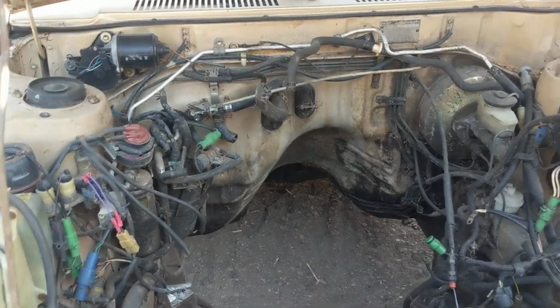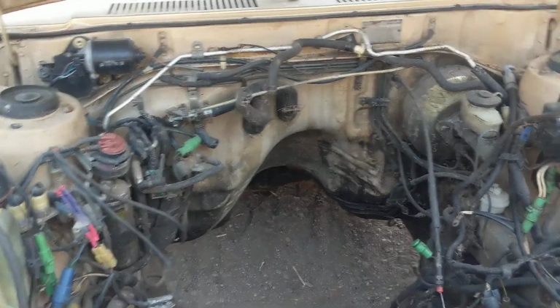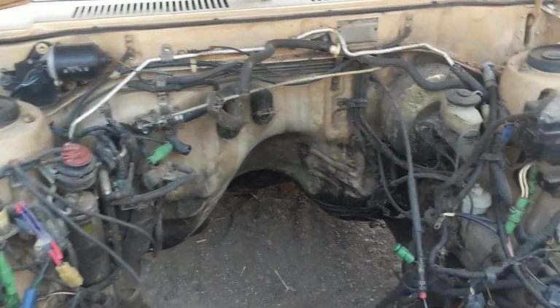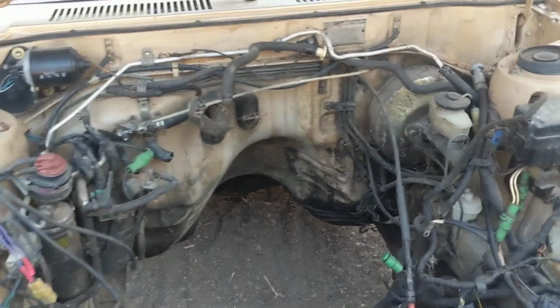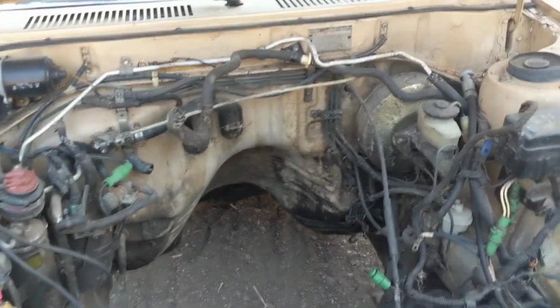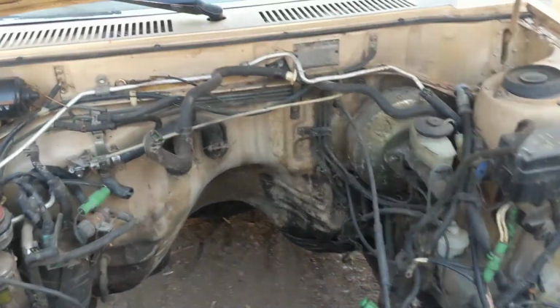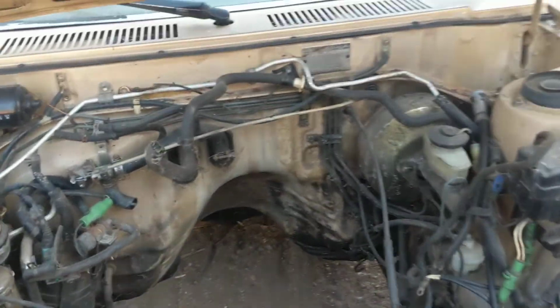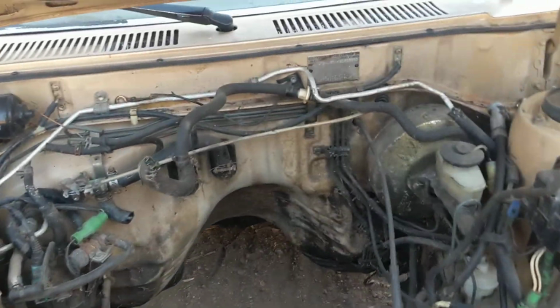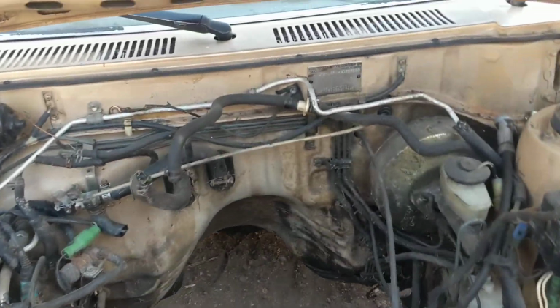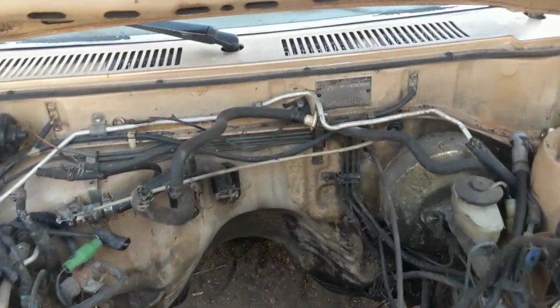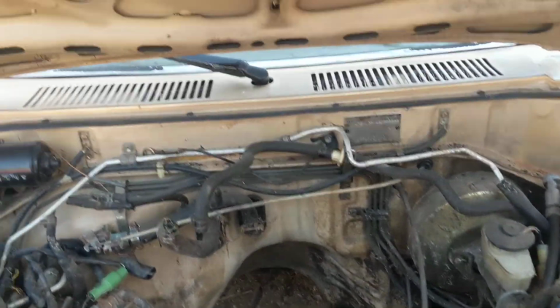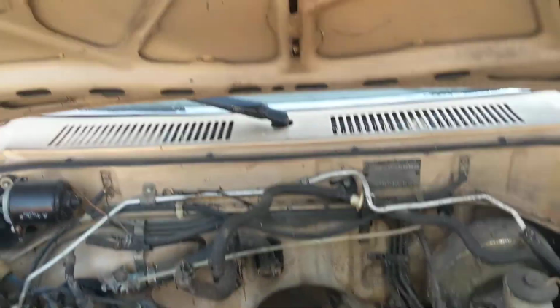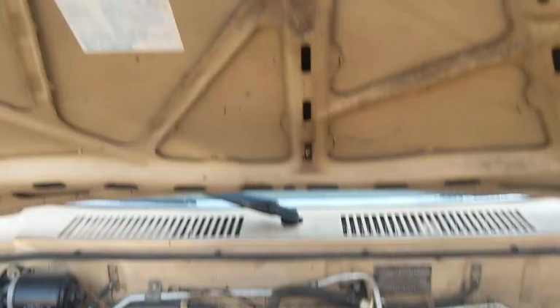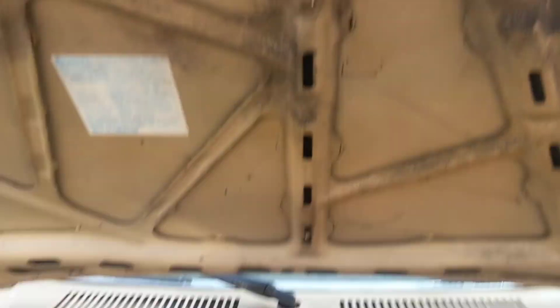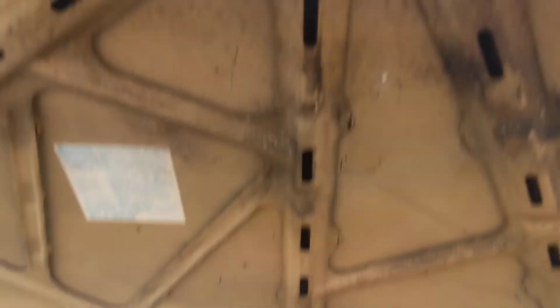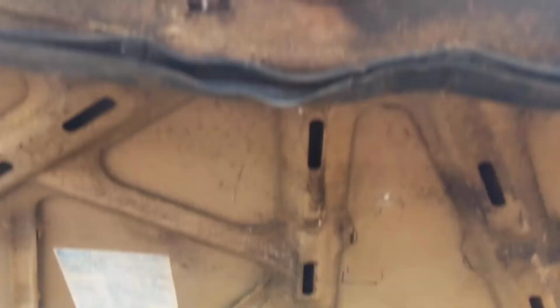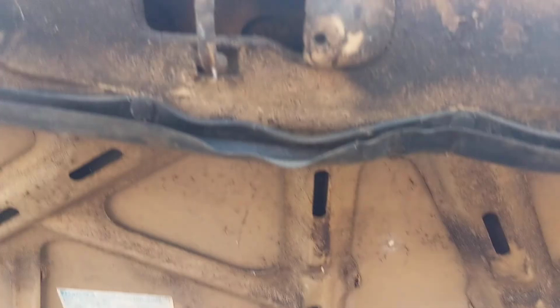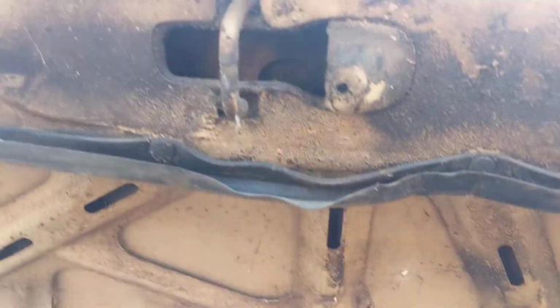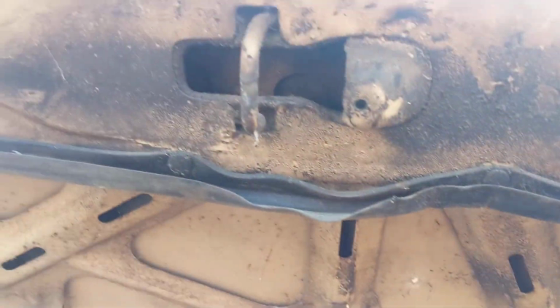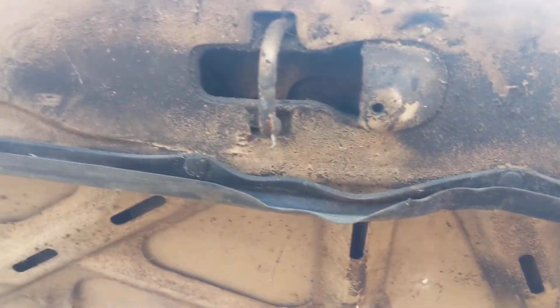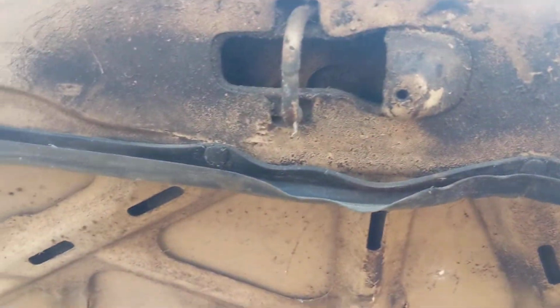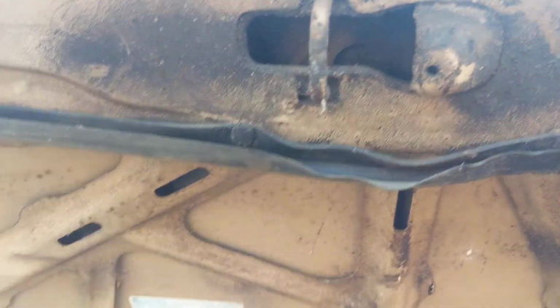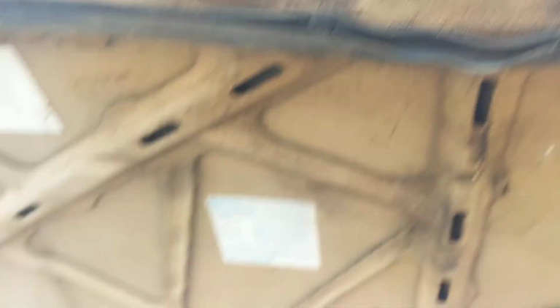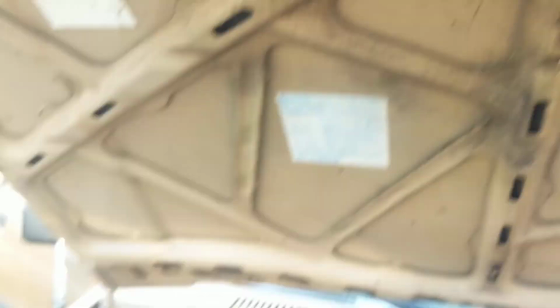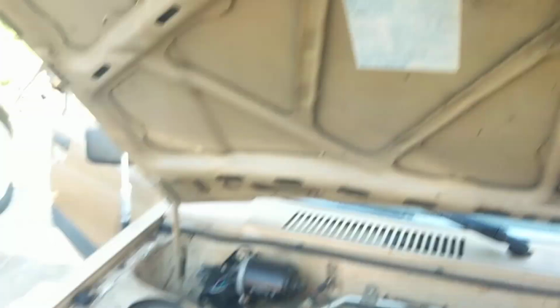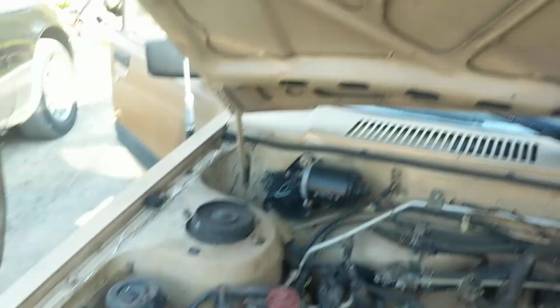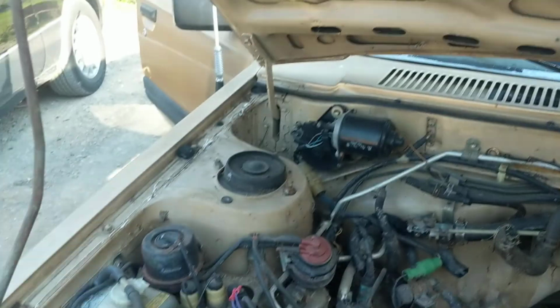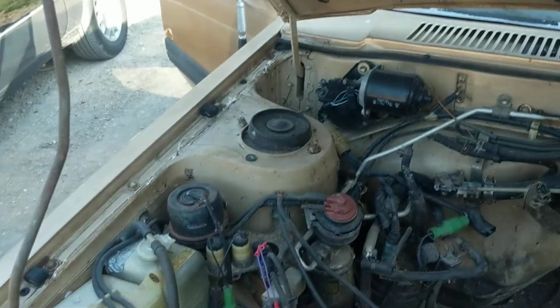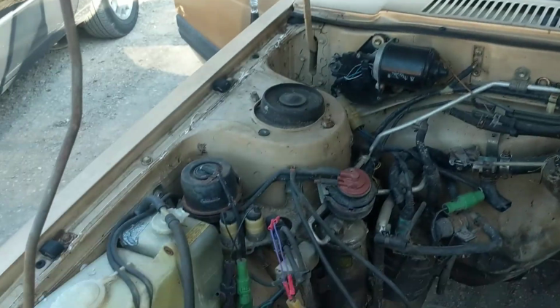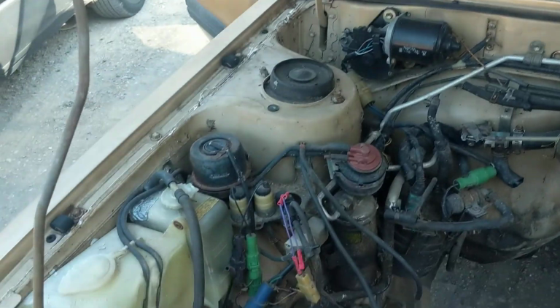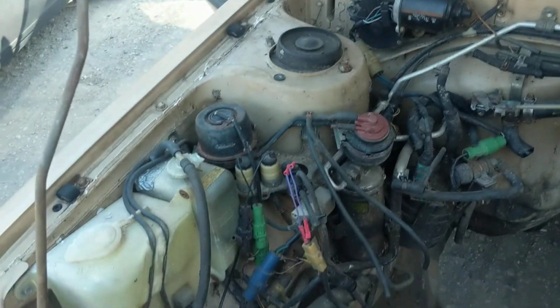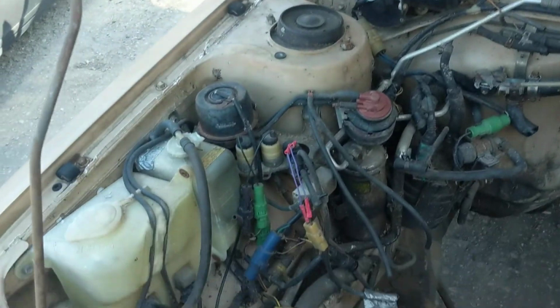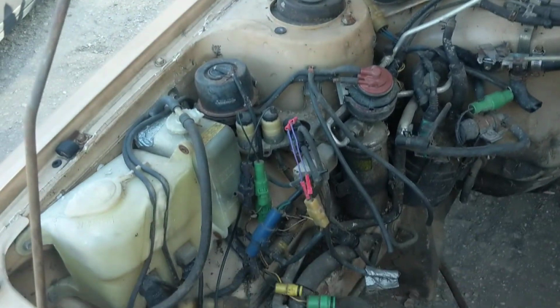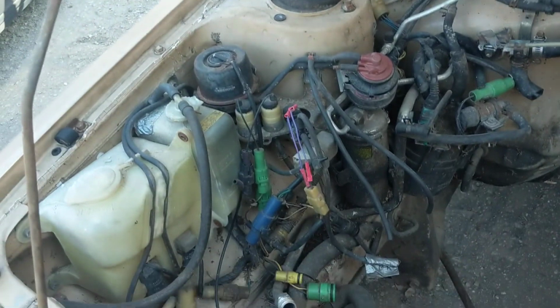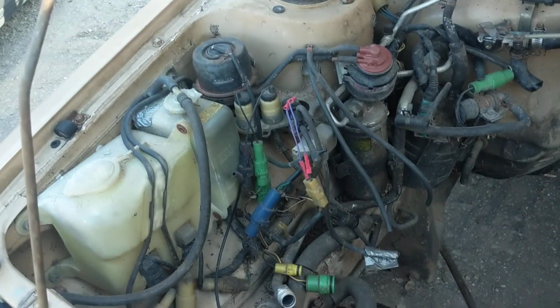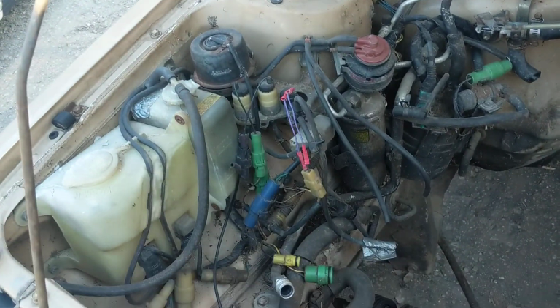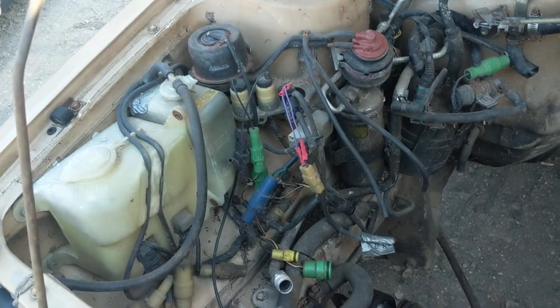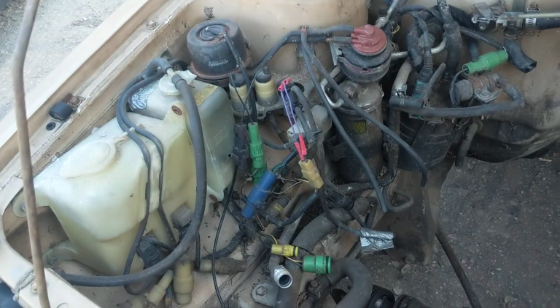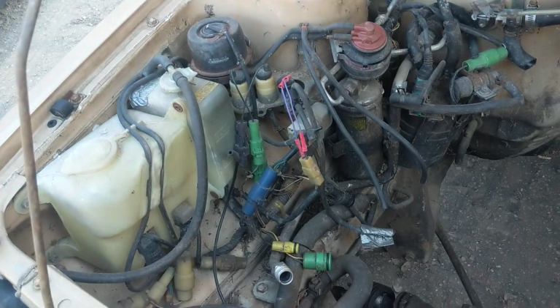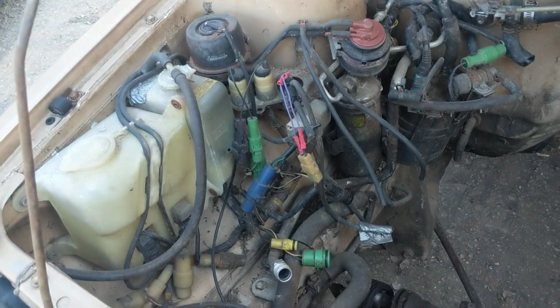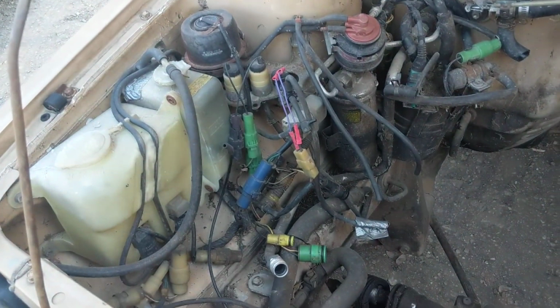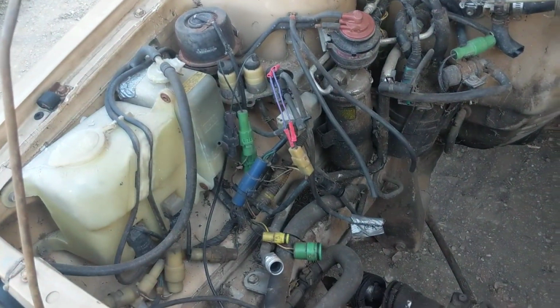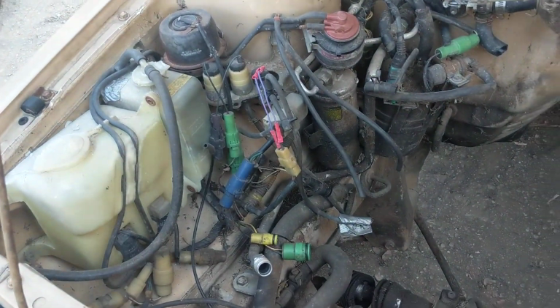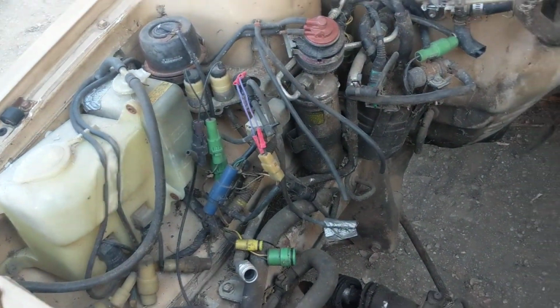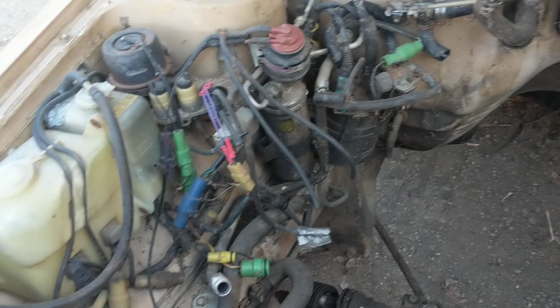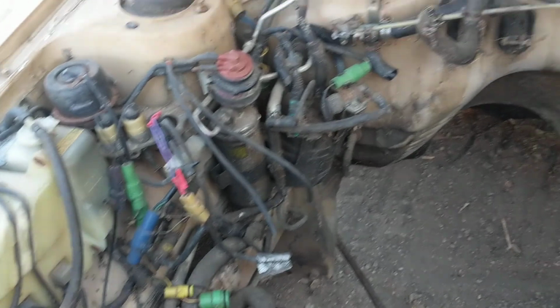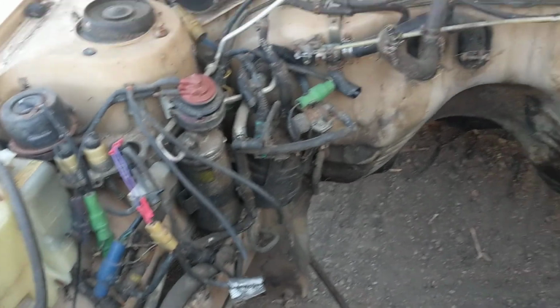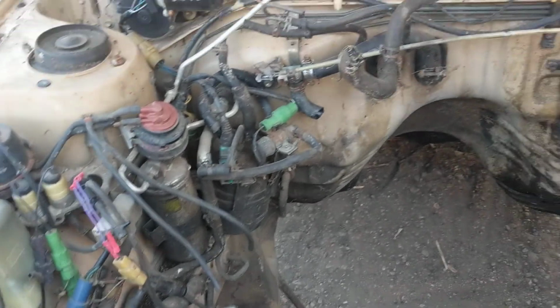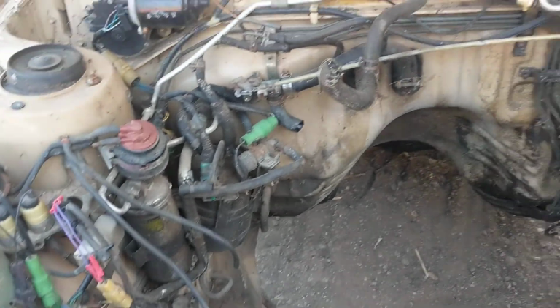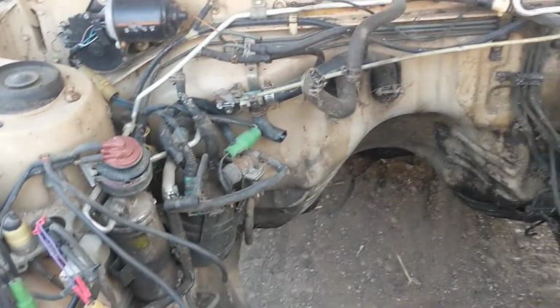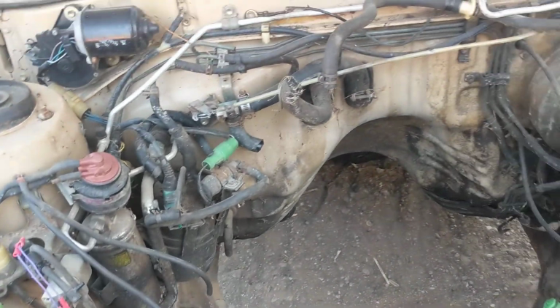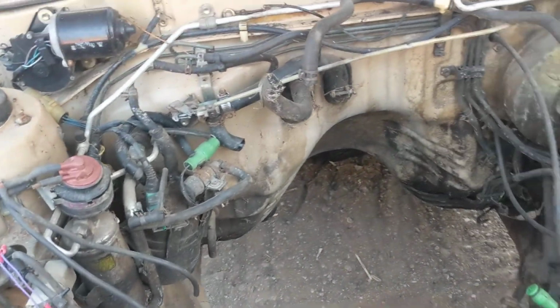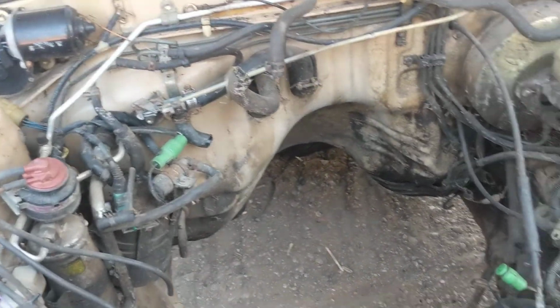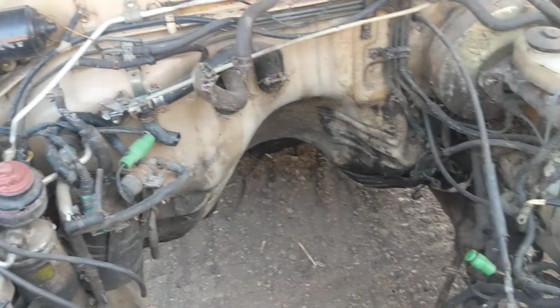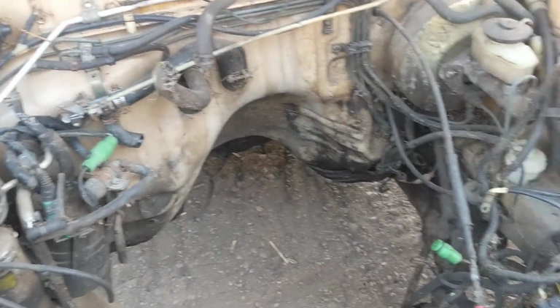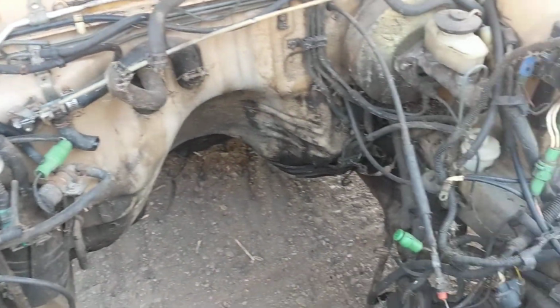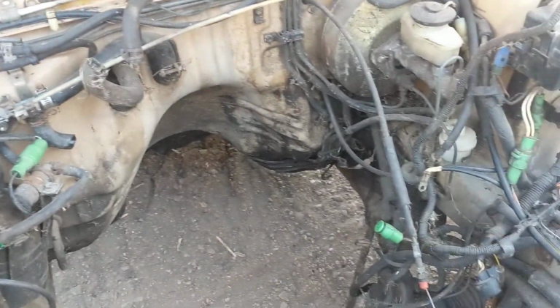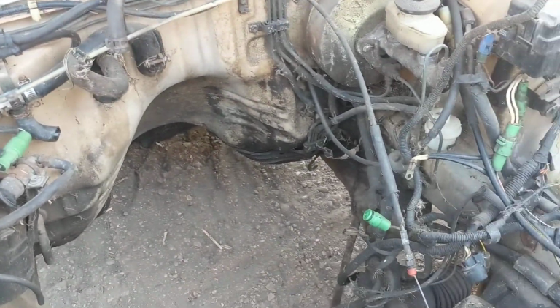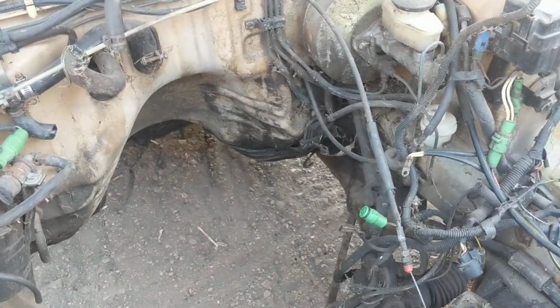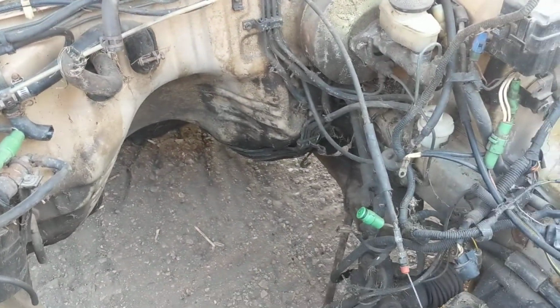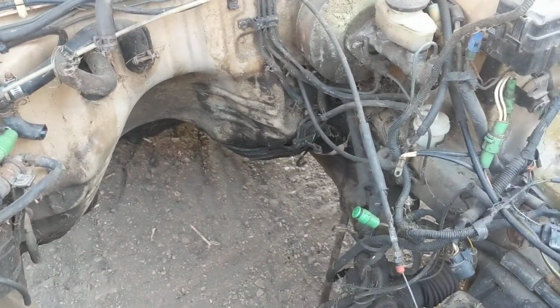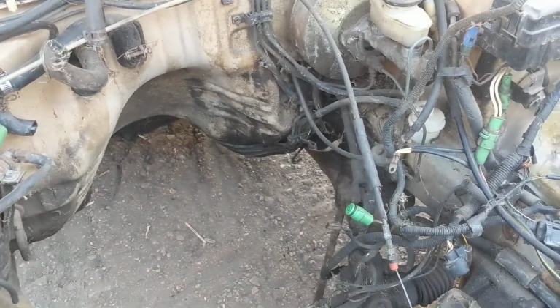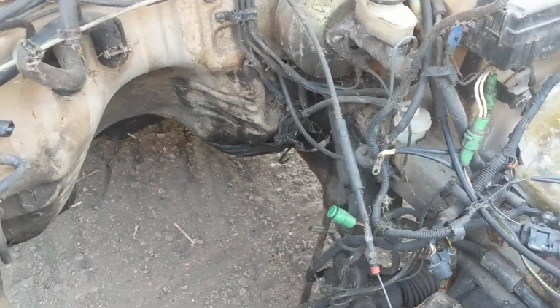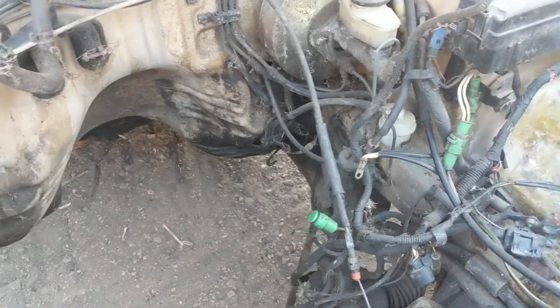Going to pressure wash inside this engine bay here pretty soon and get it all cleaned up, but unfortunately it's a little bit chilly and windy today, so I might hold that off until next weekend.